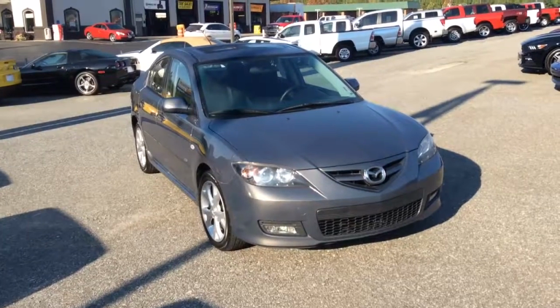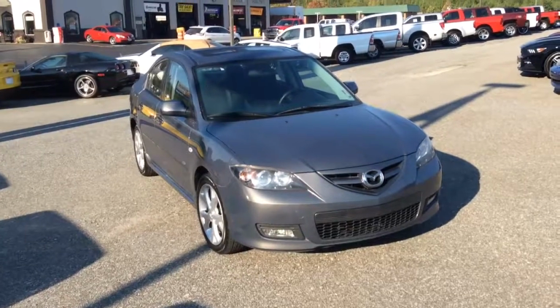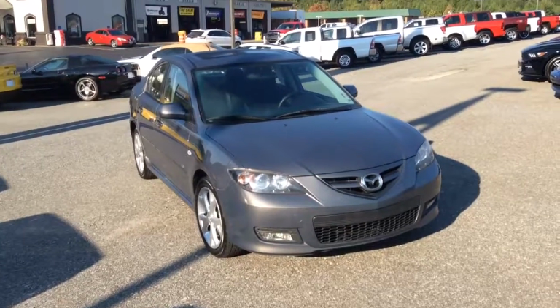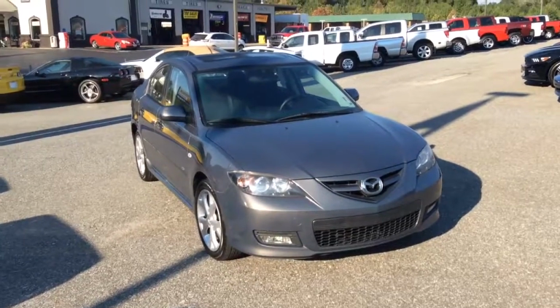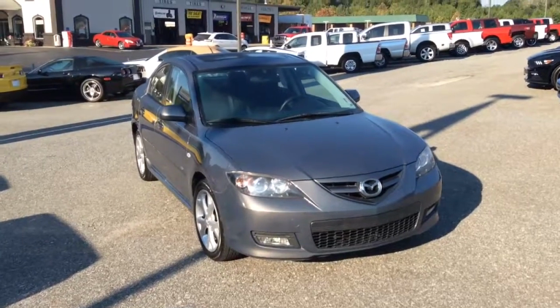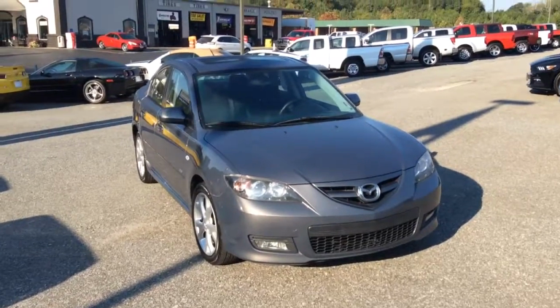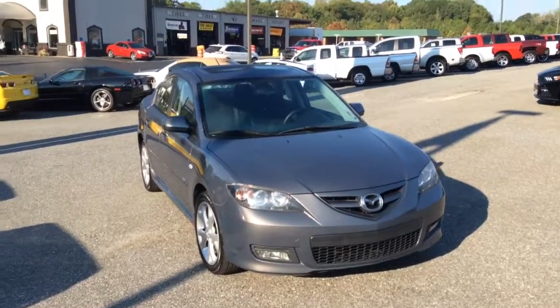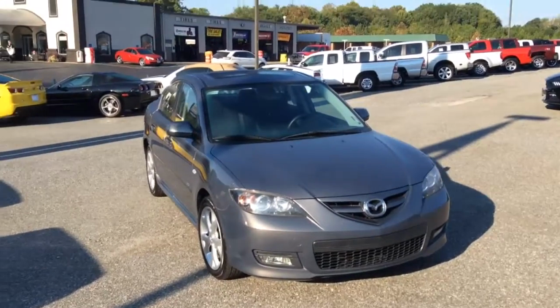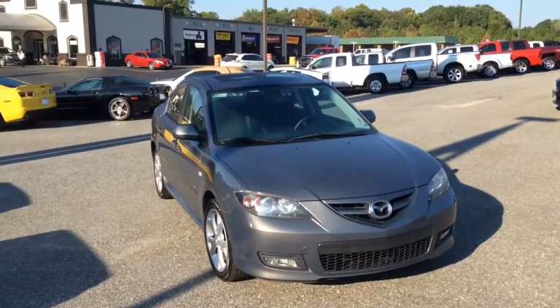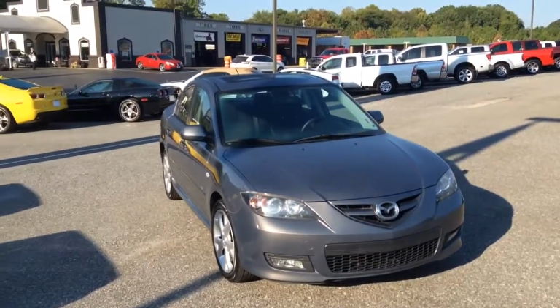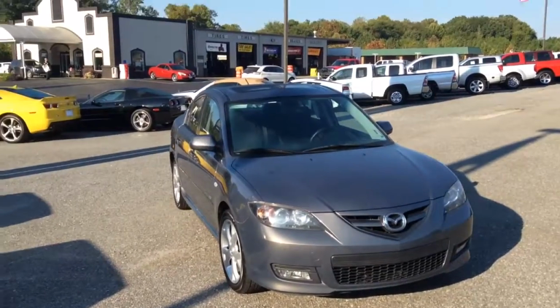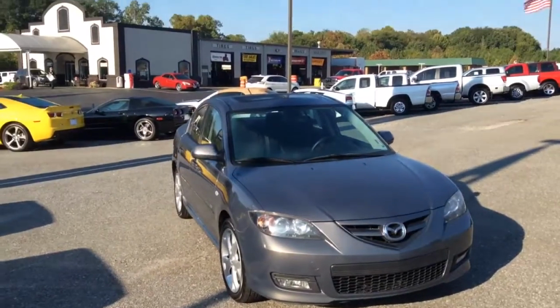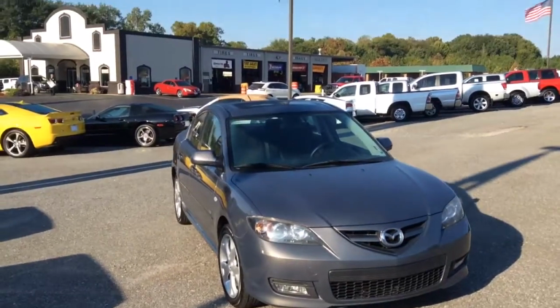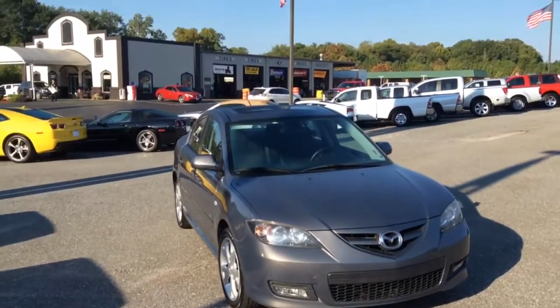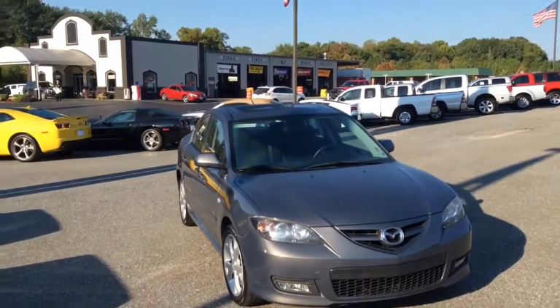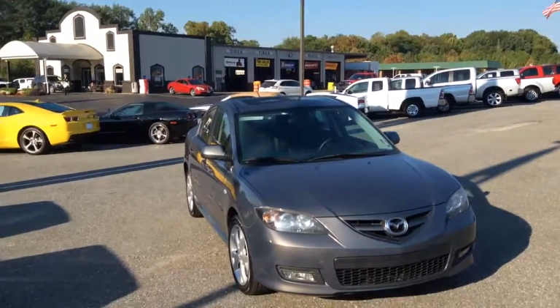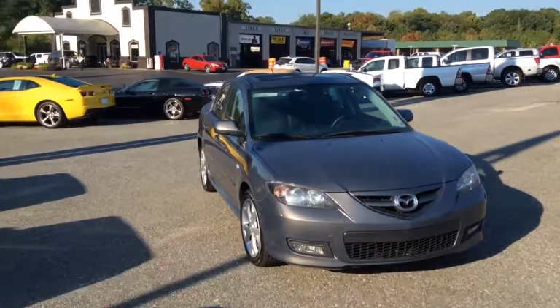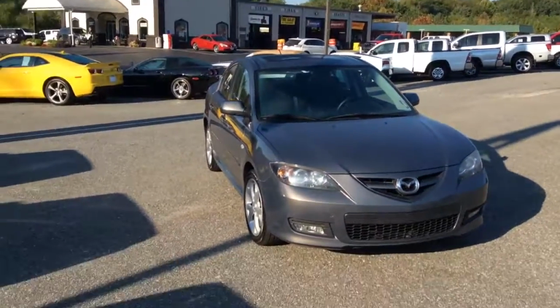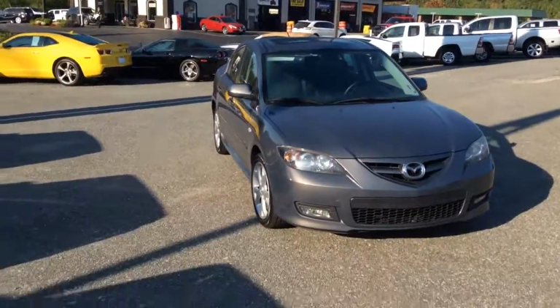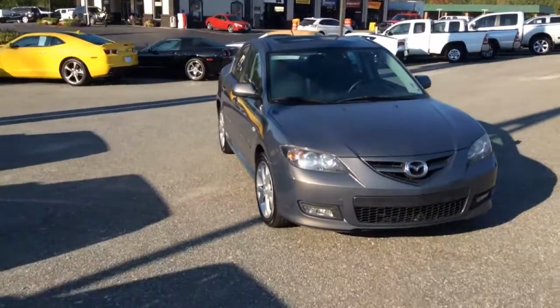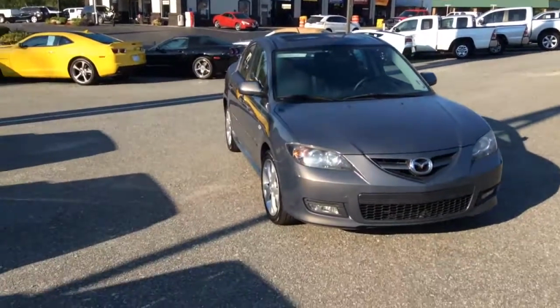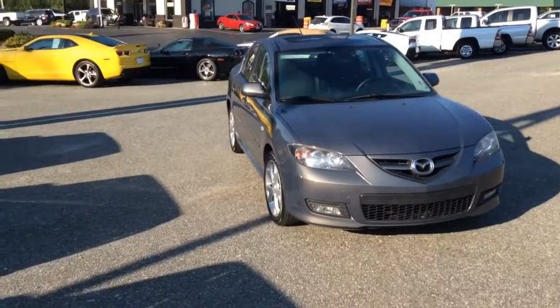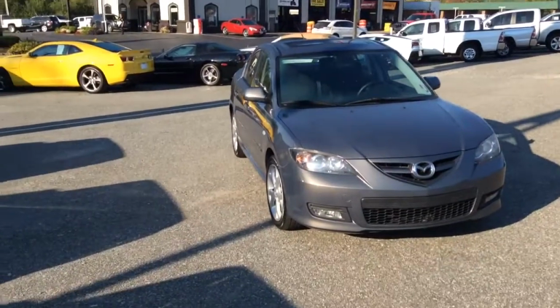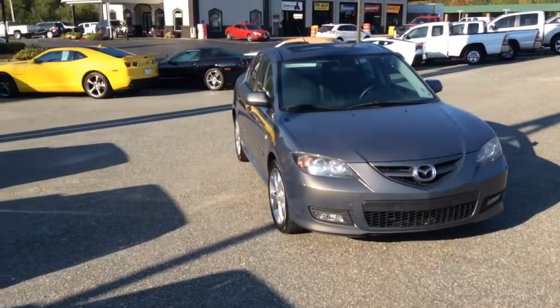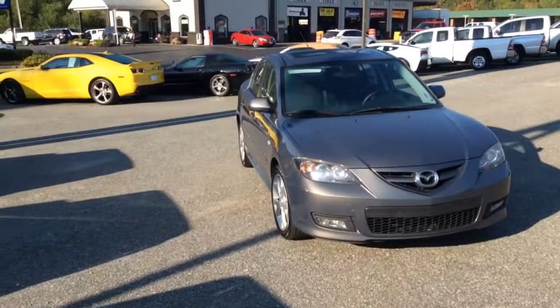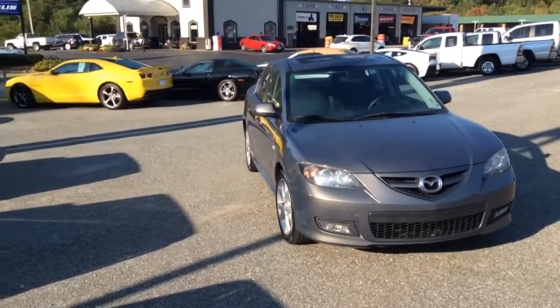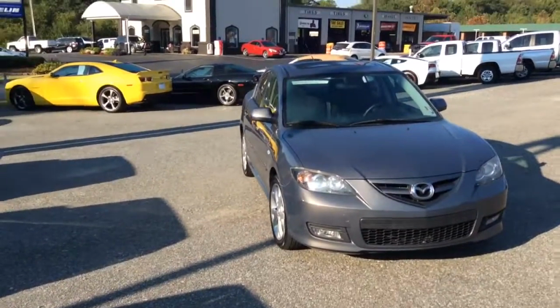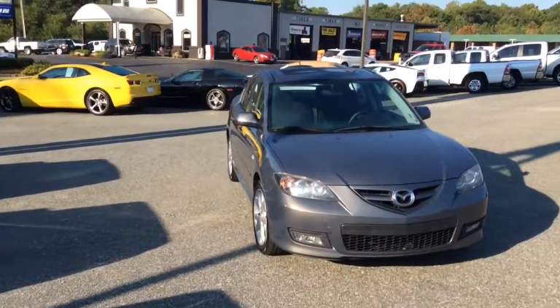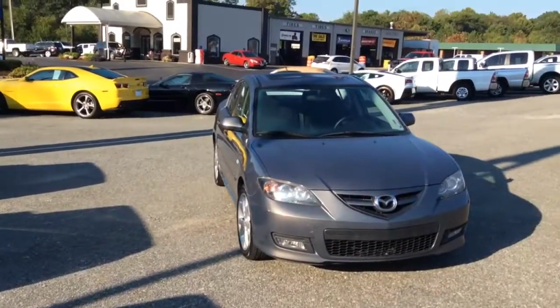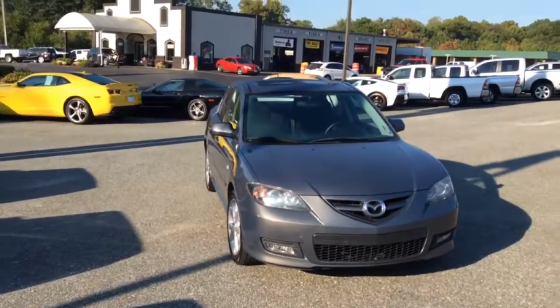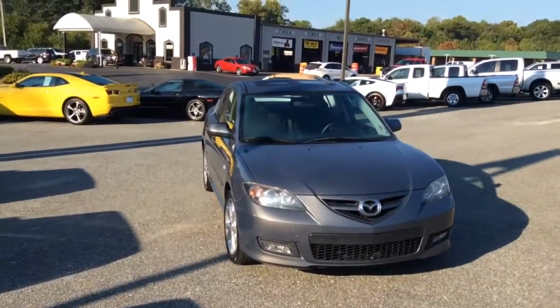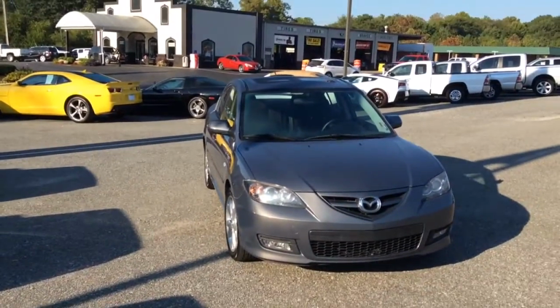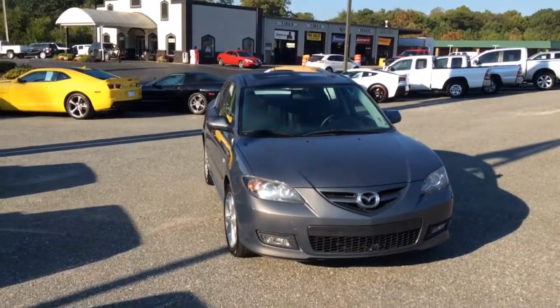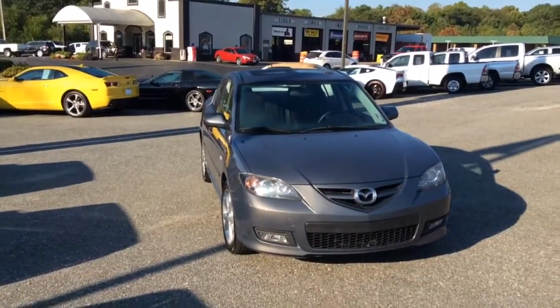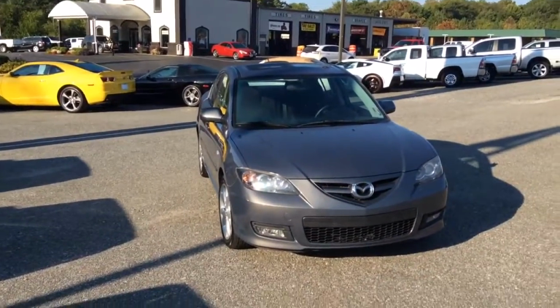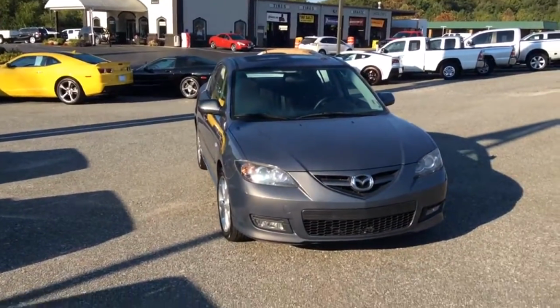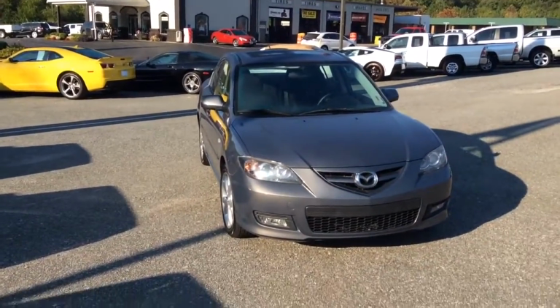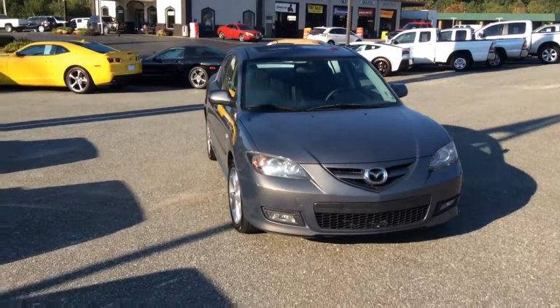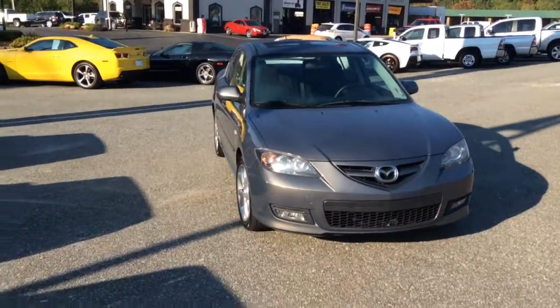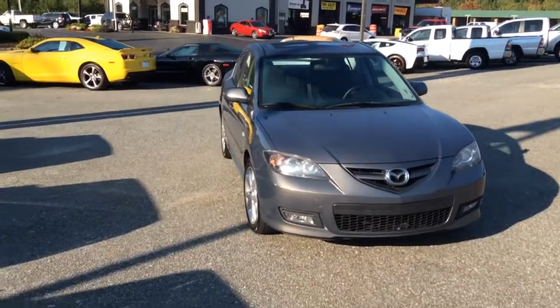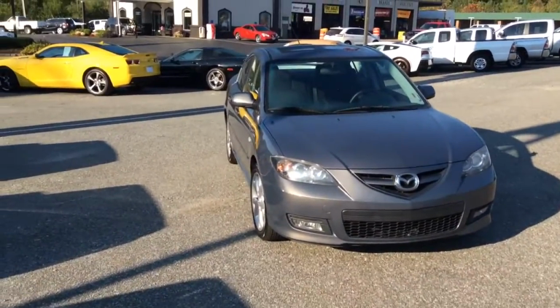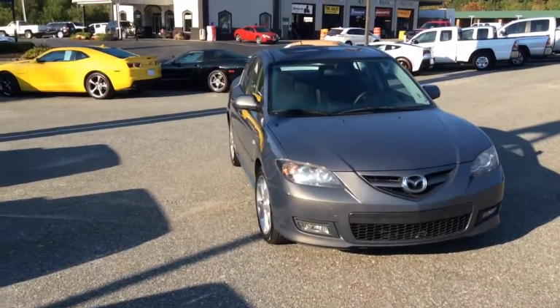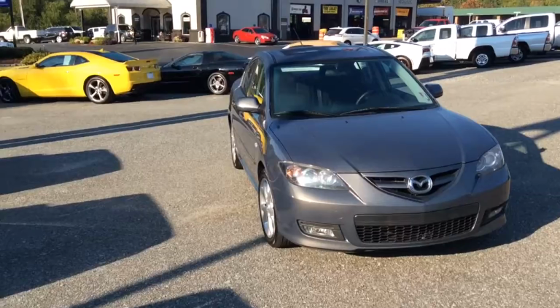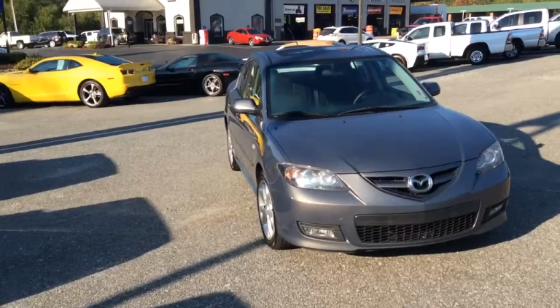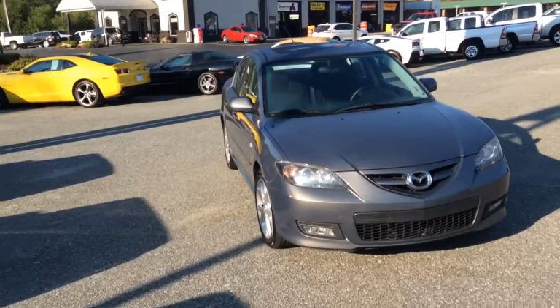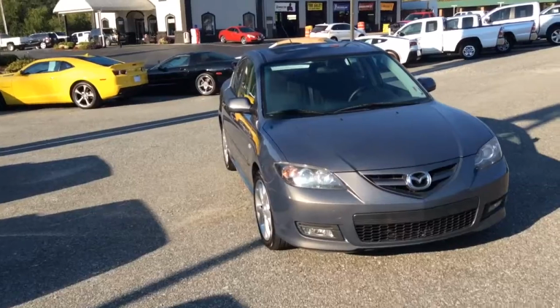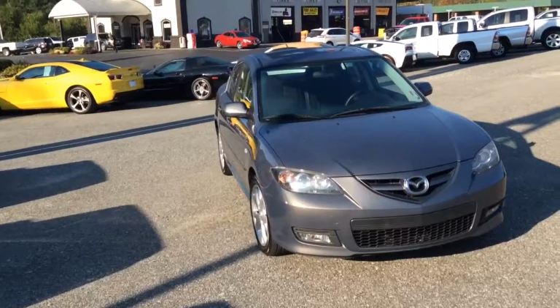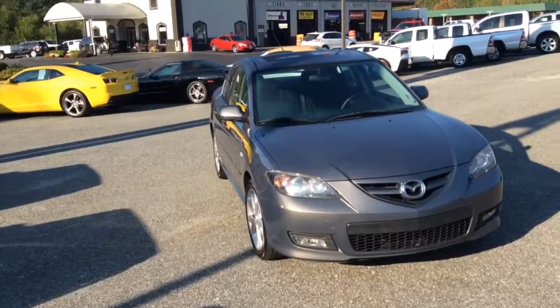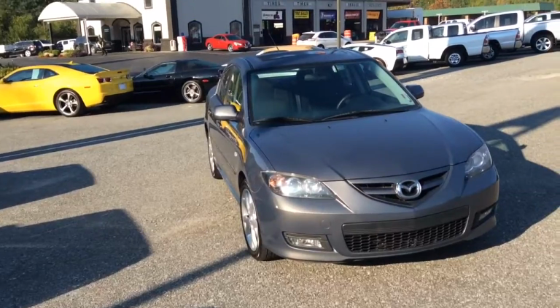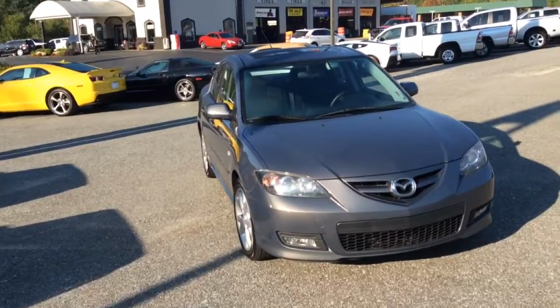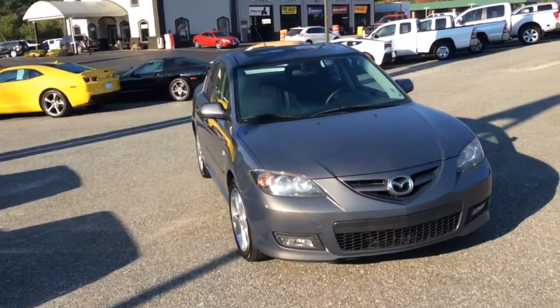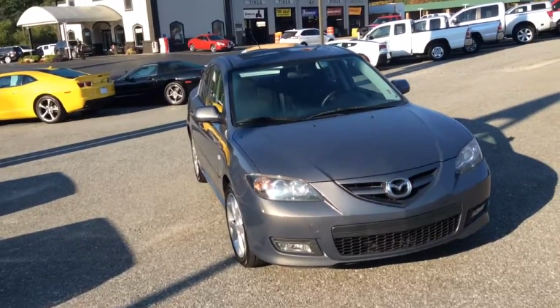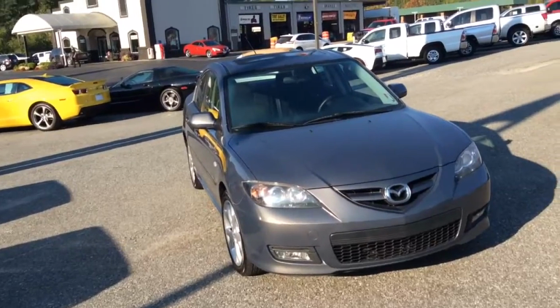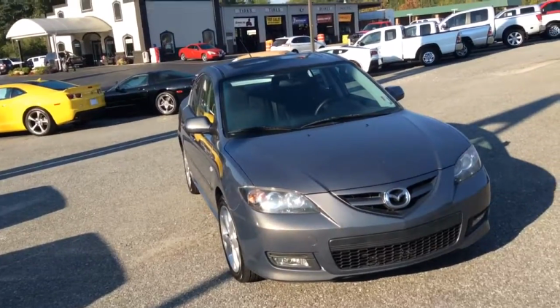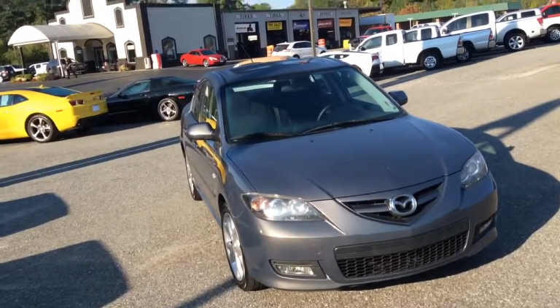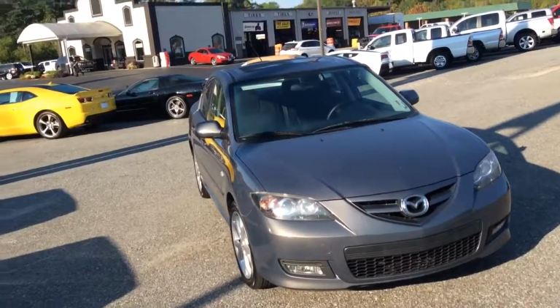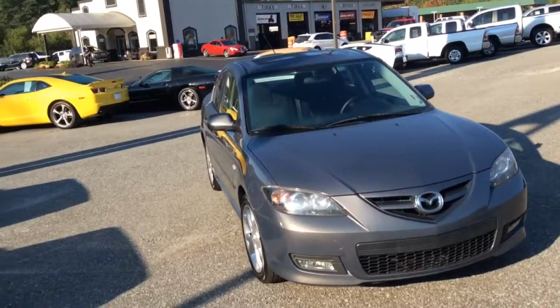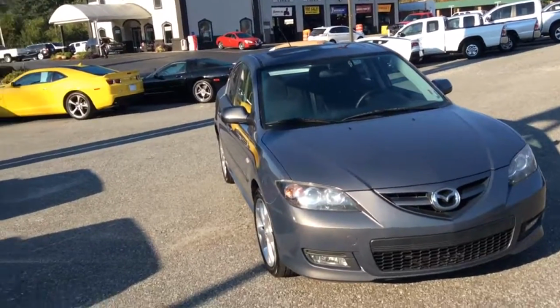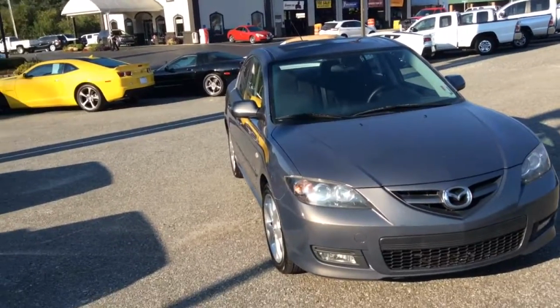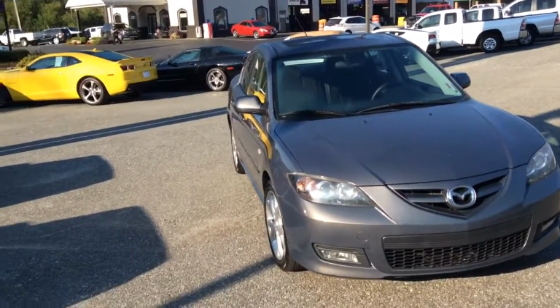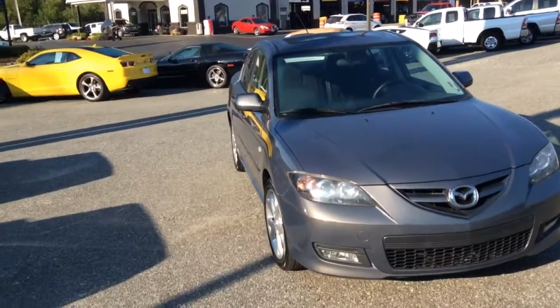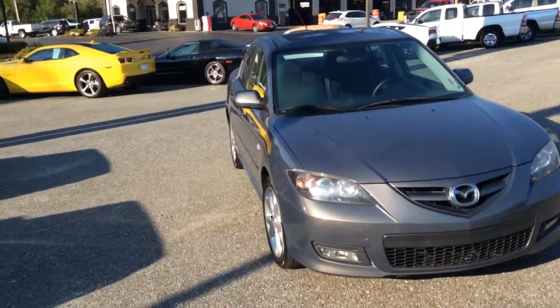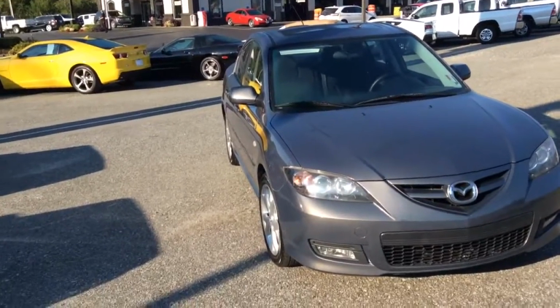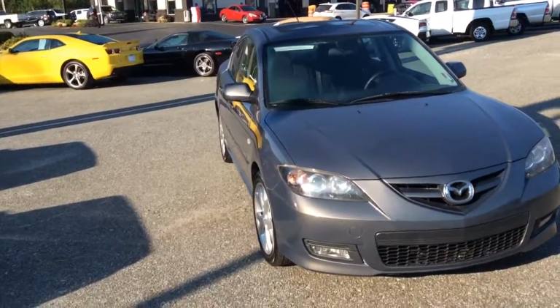Hey Mandy, this is Glade at Jim and Britt Chevrolet. I just wanted to give you a quick walk around of this beautiful 2007 Mazda 3.